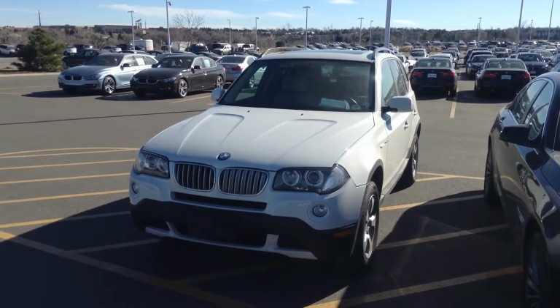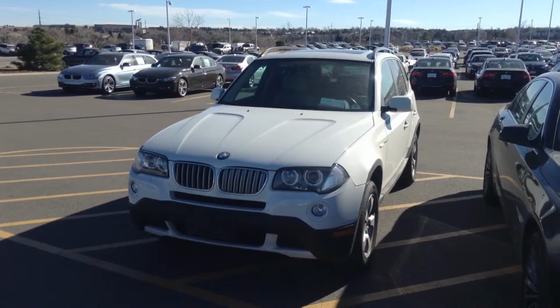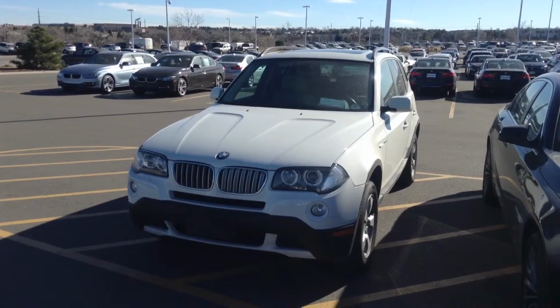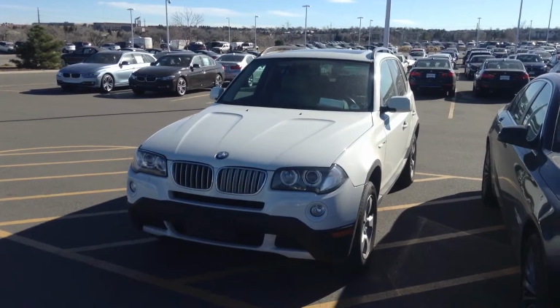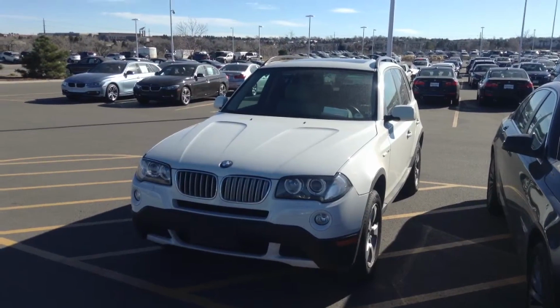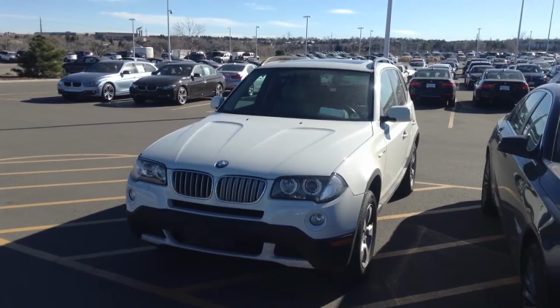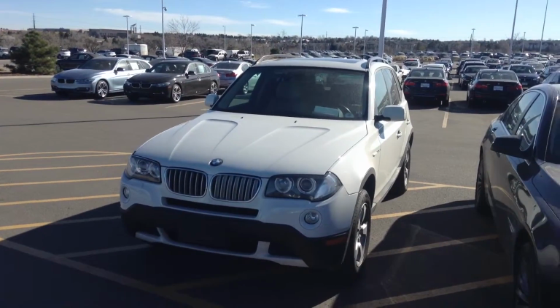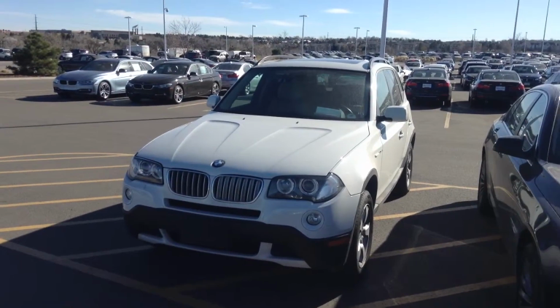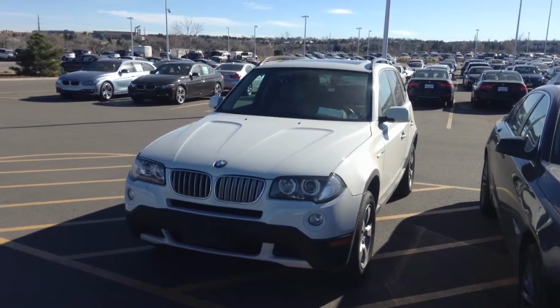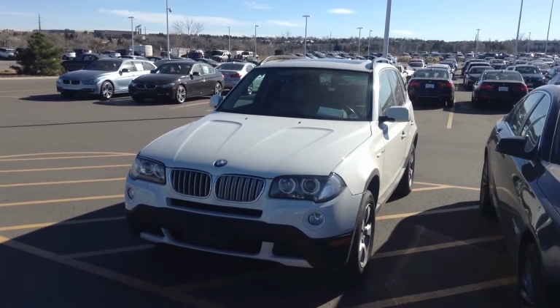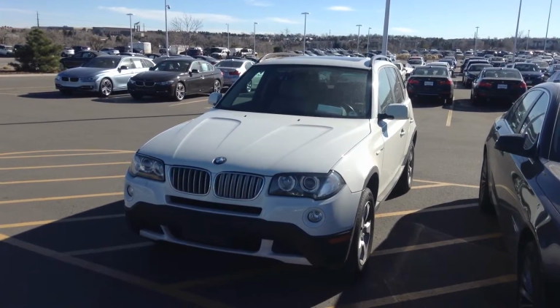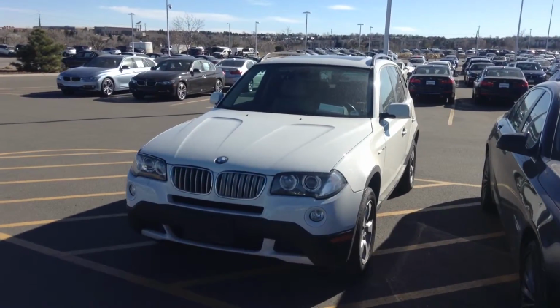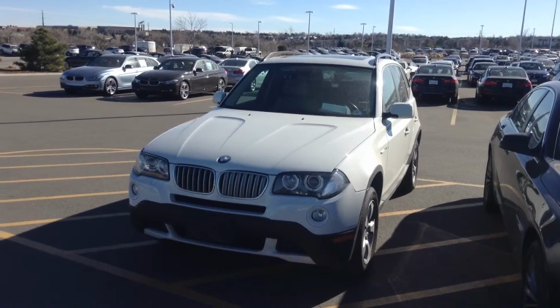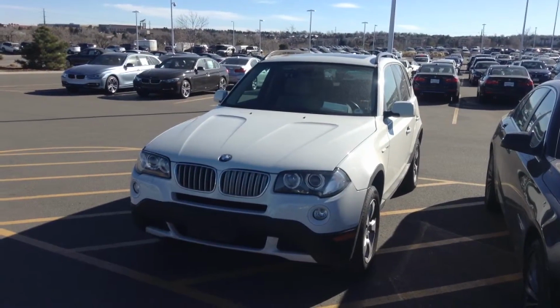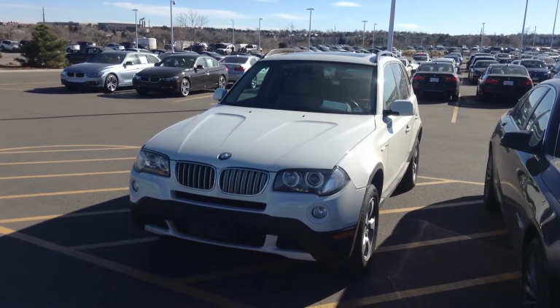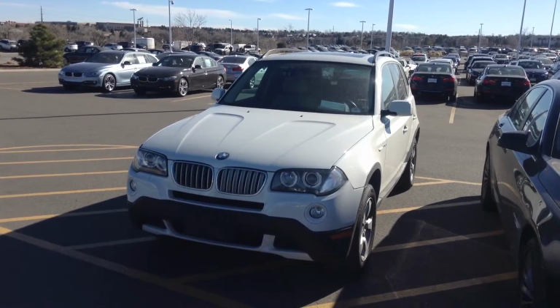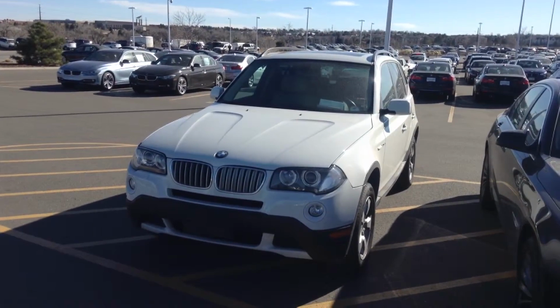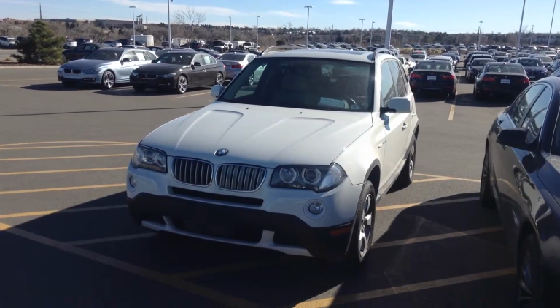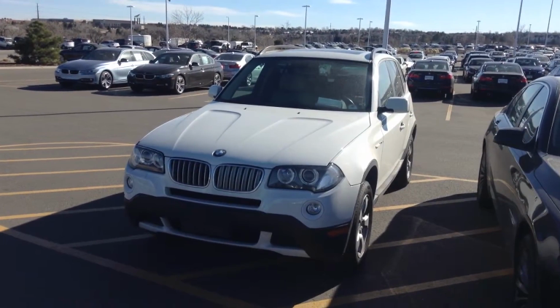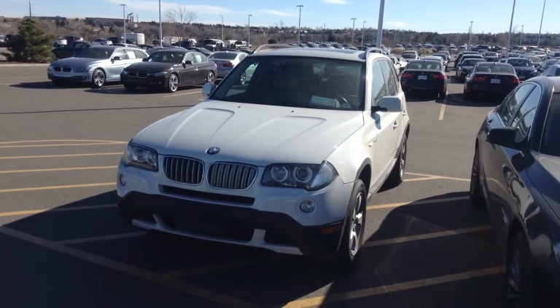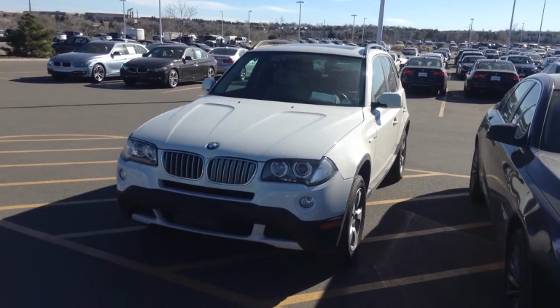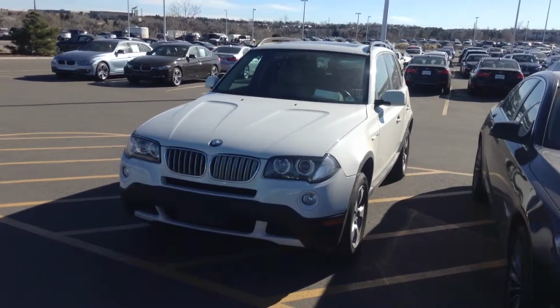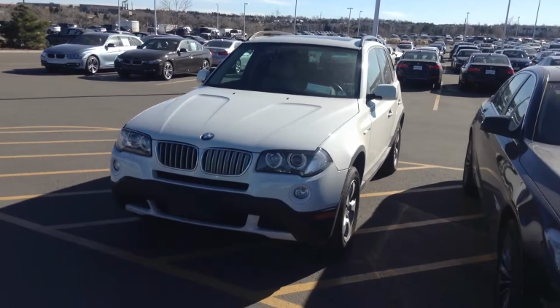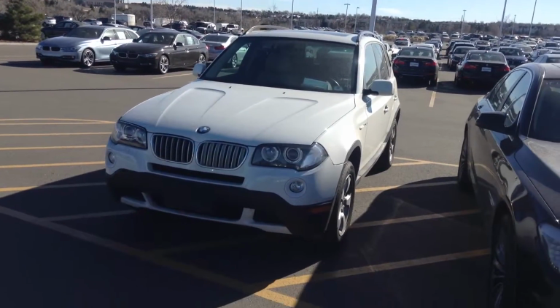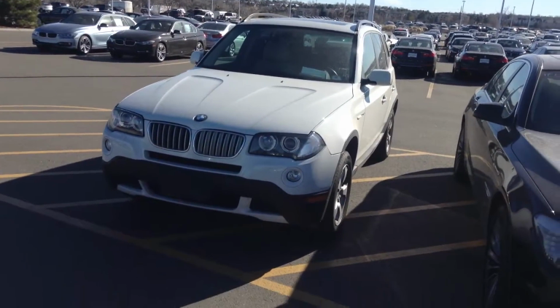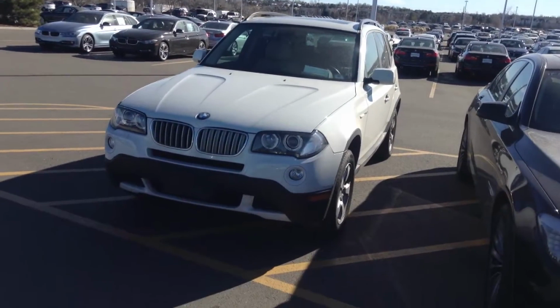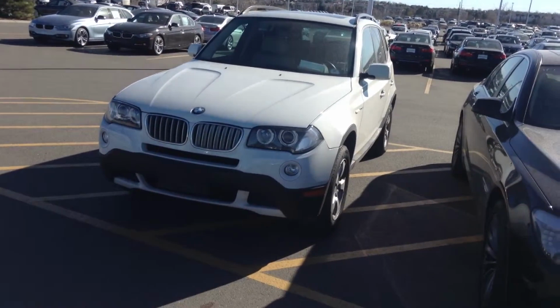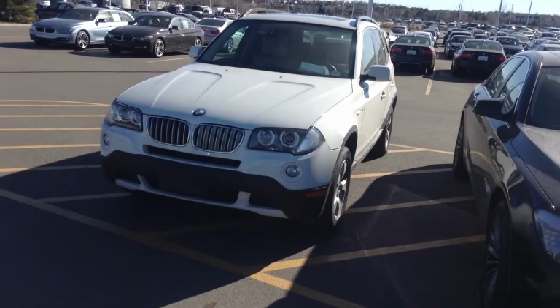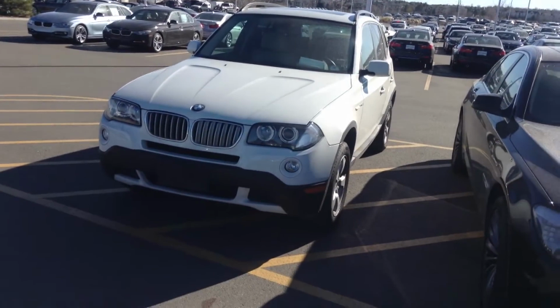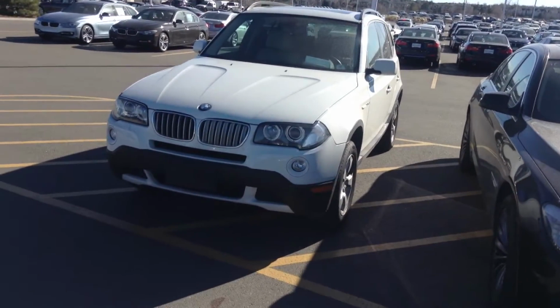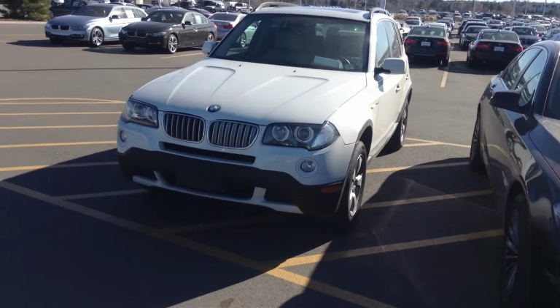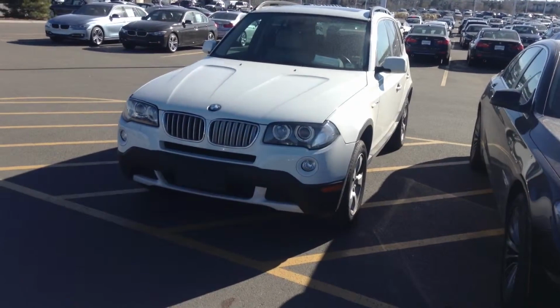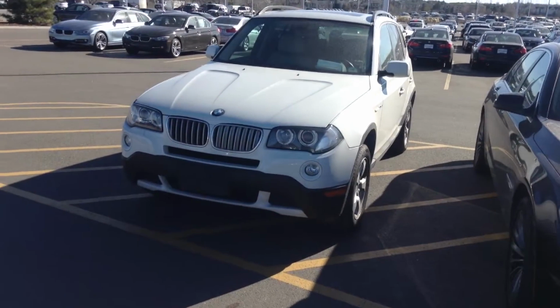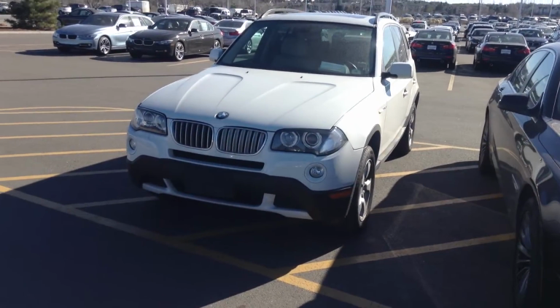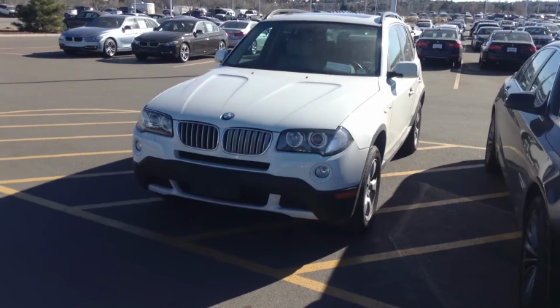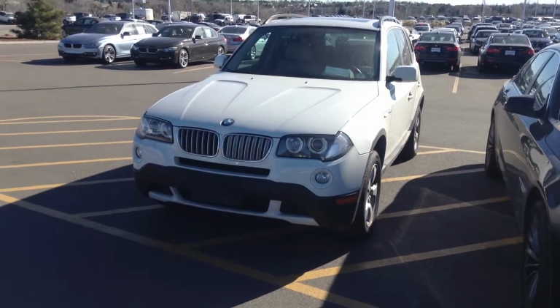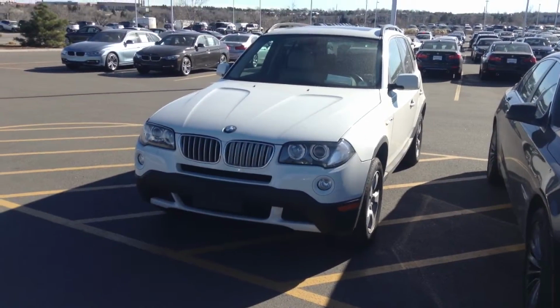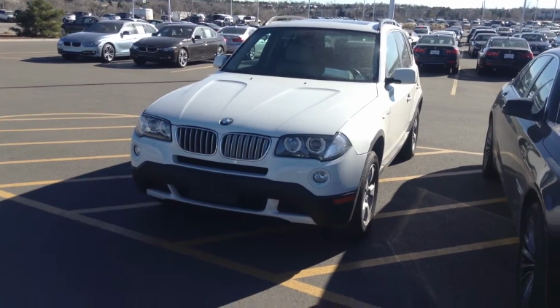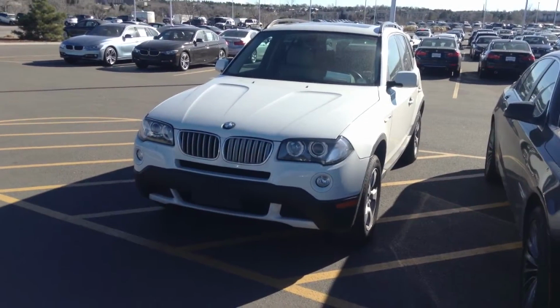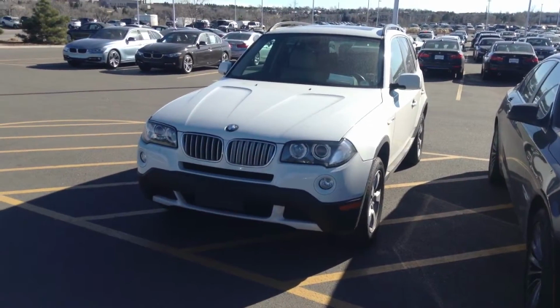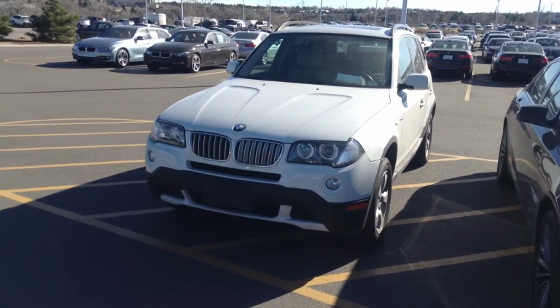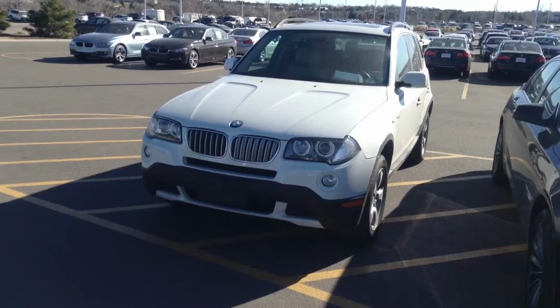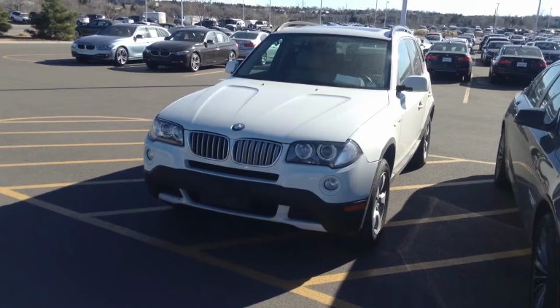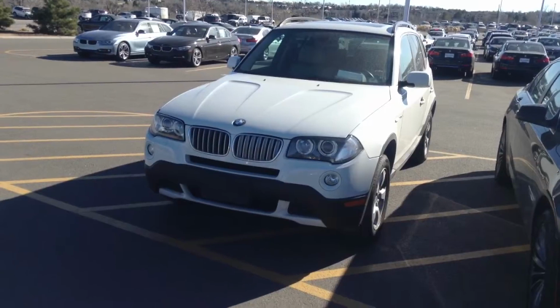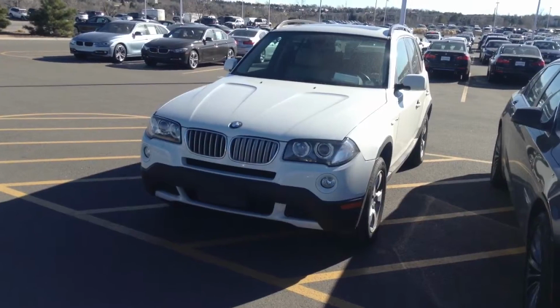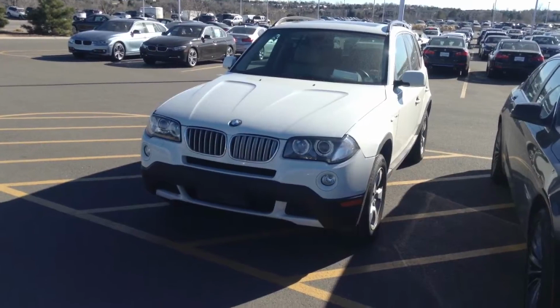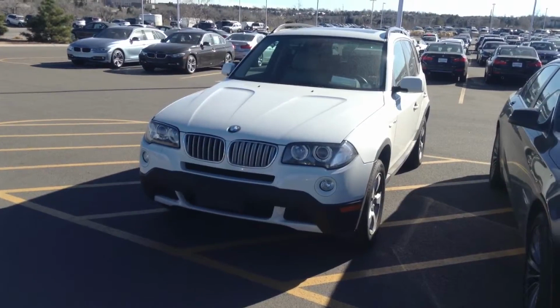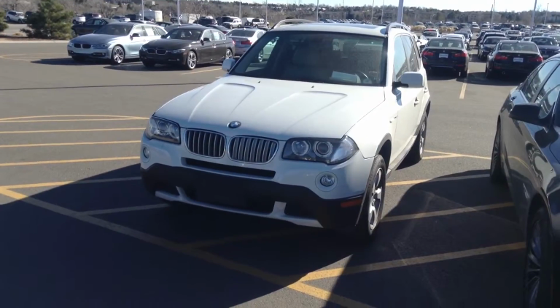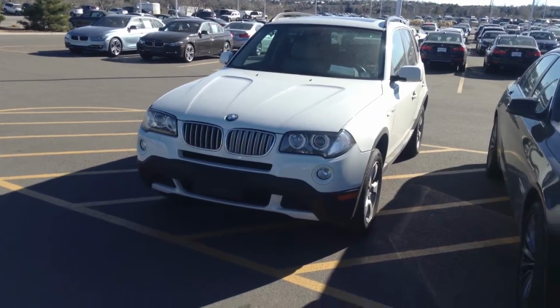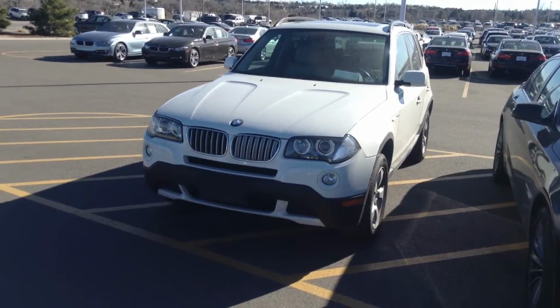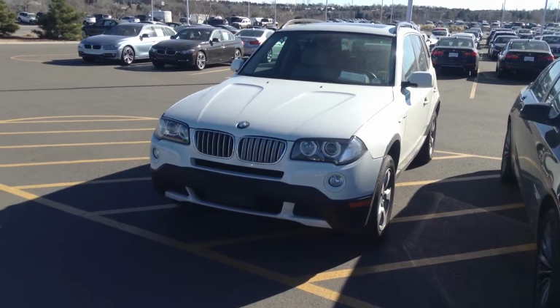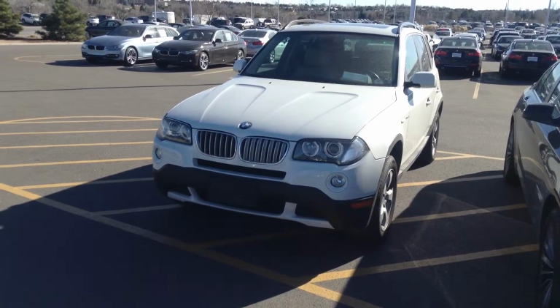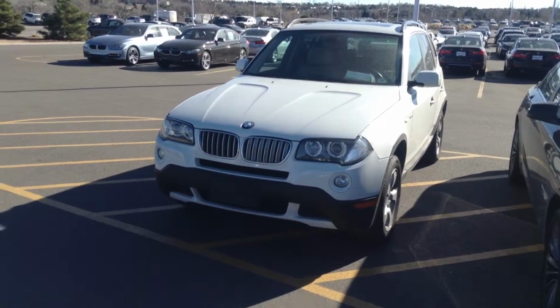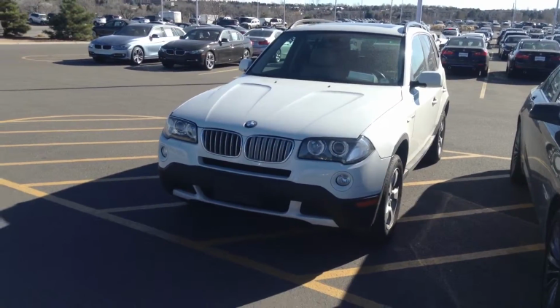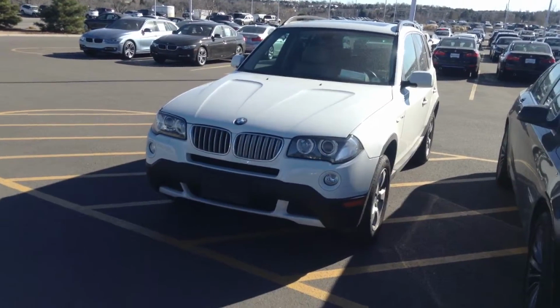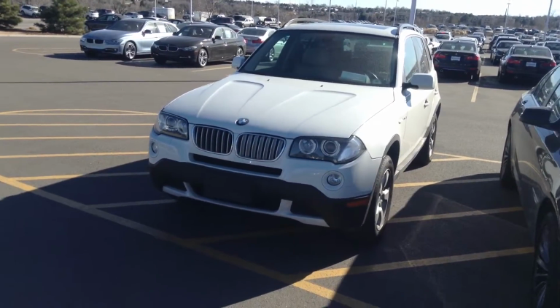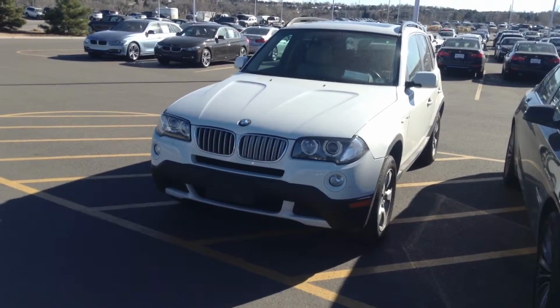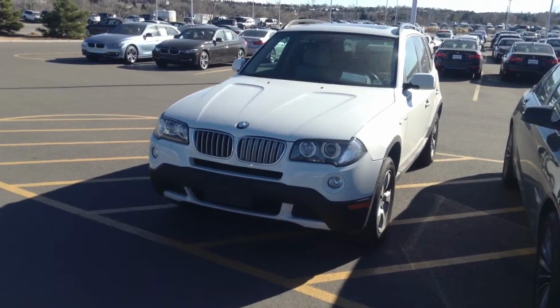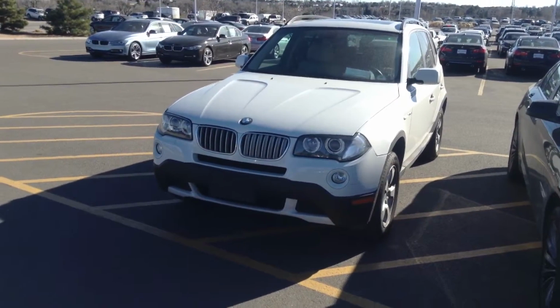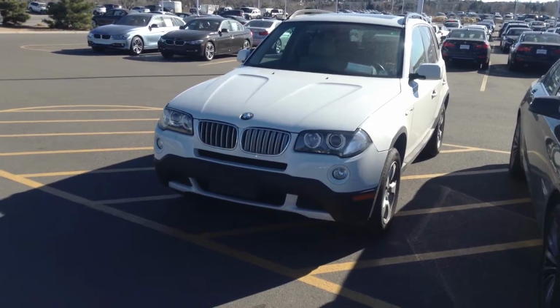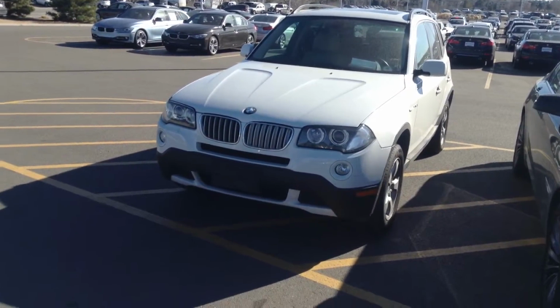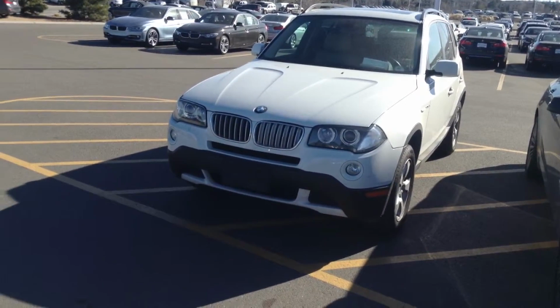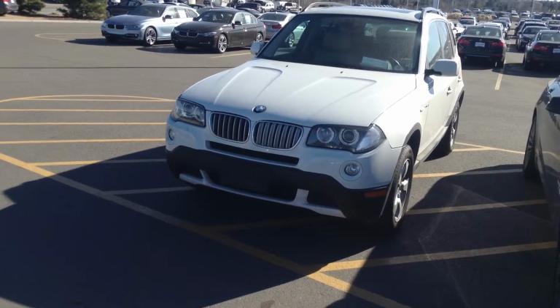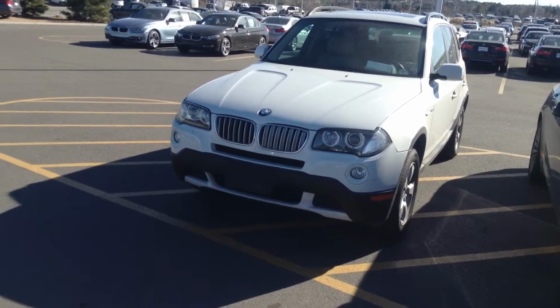Hi, it's Pat Harman at Shop BMW. Here's a look at that 2008 BMW X3 that you inquired about.